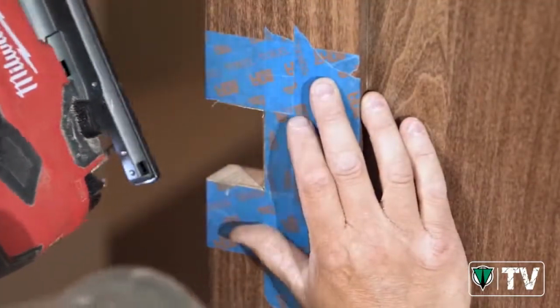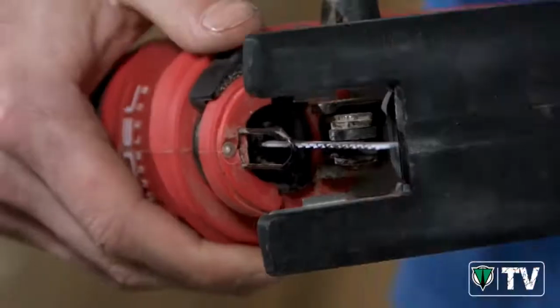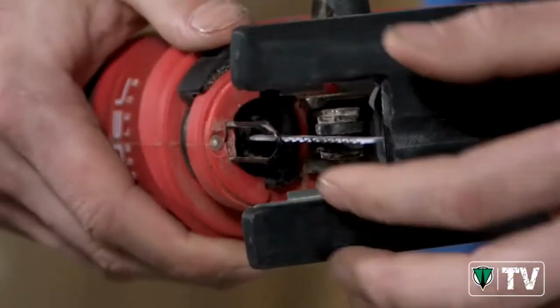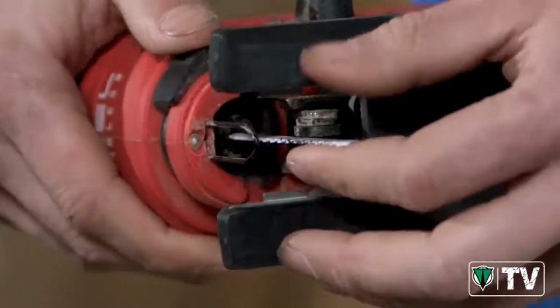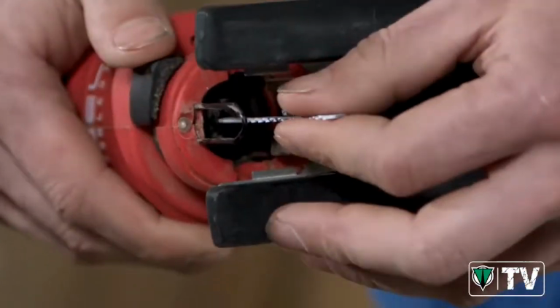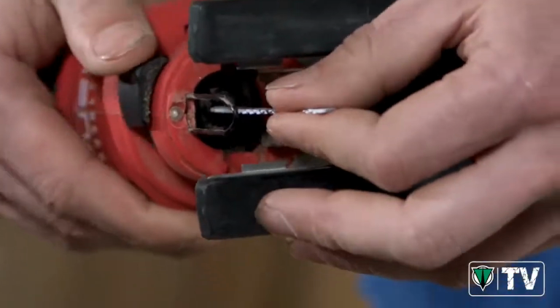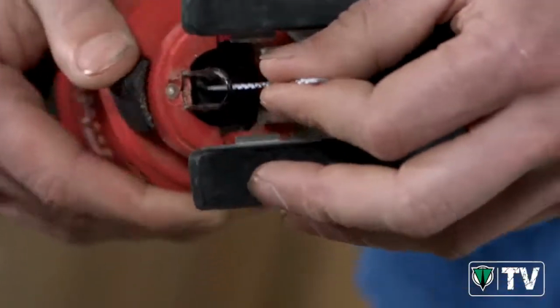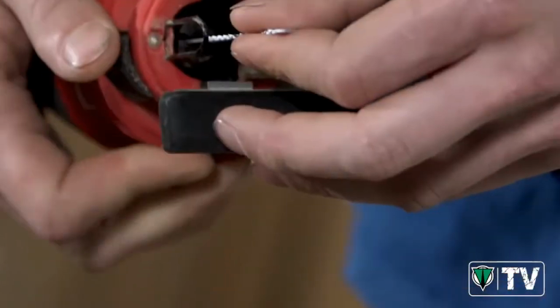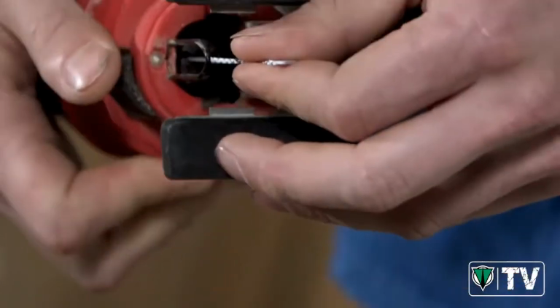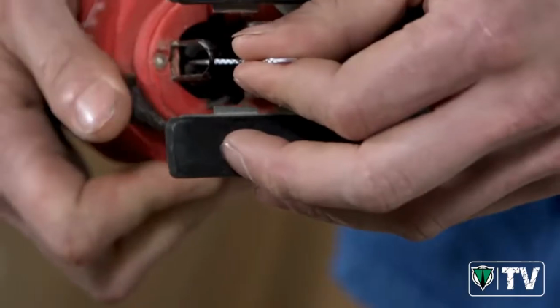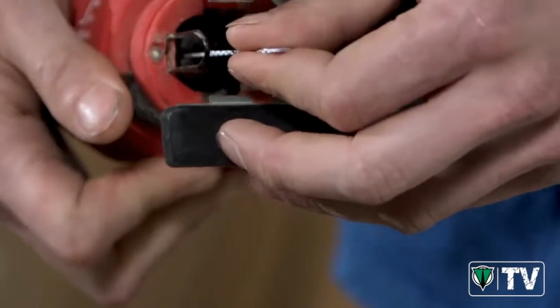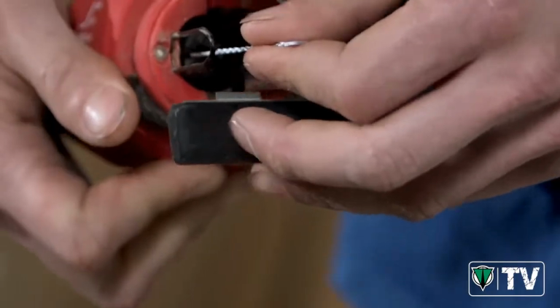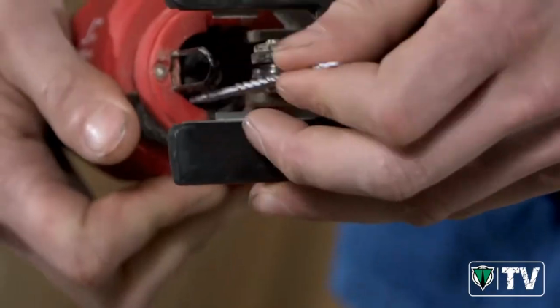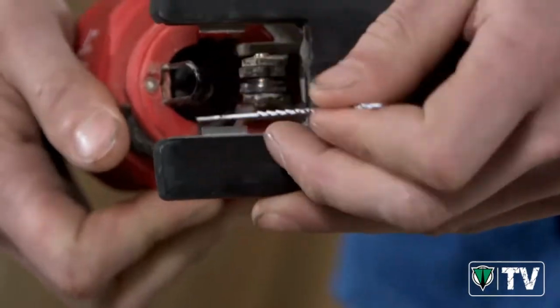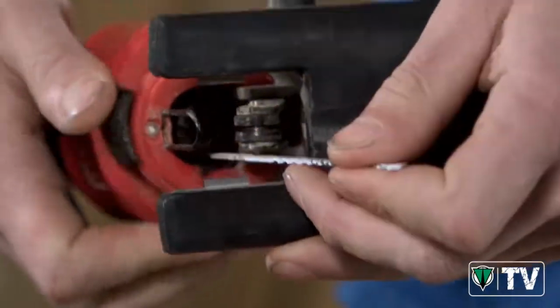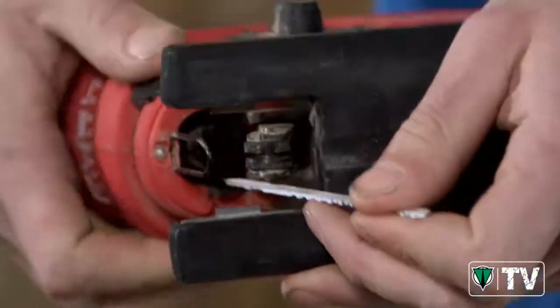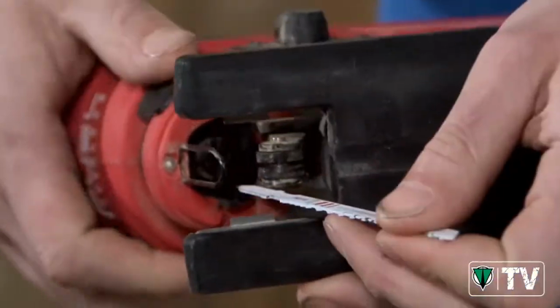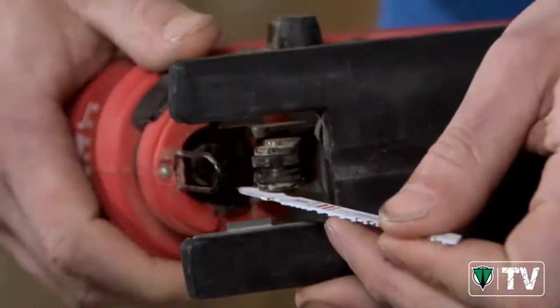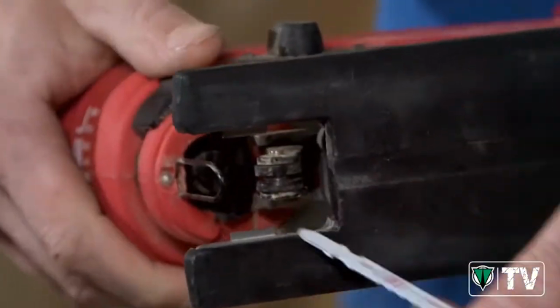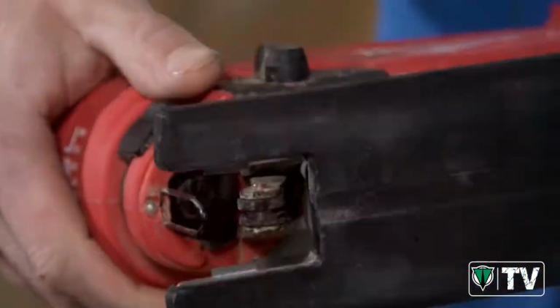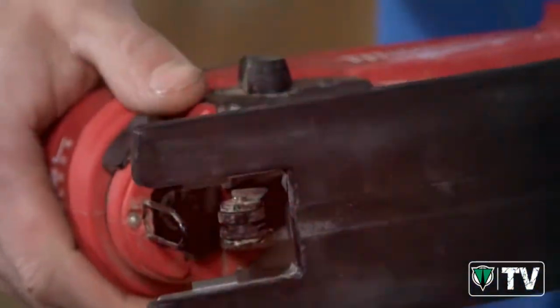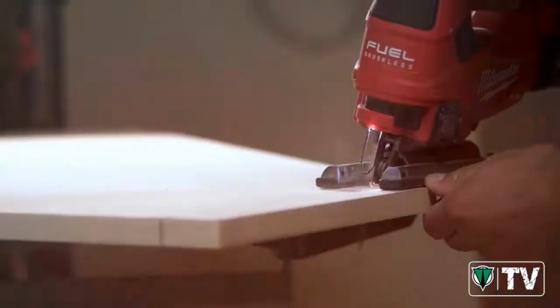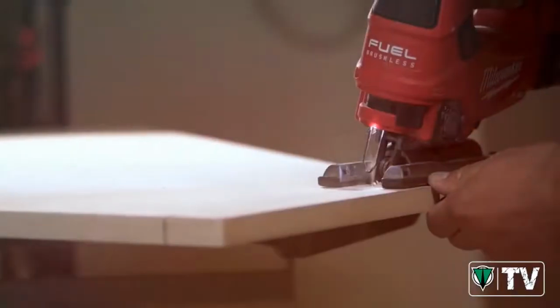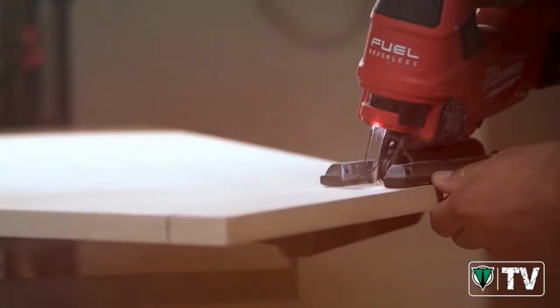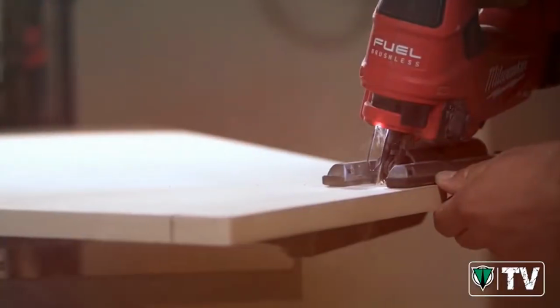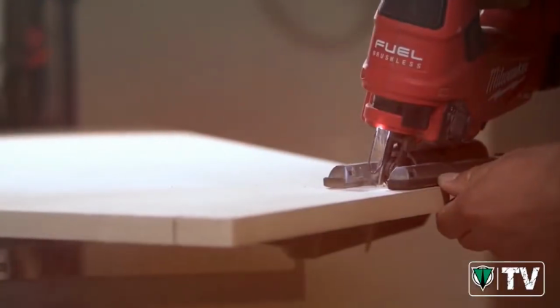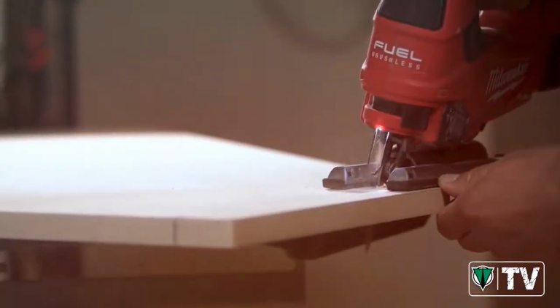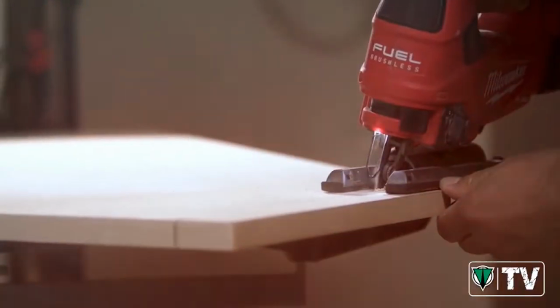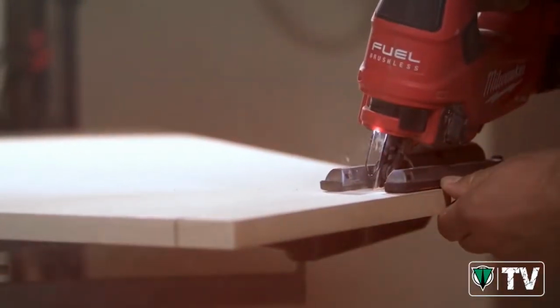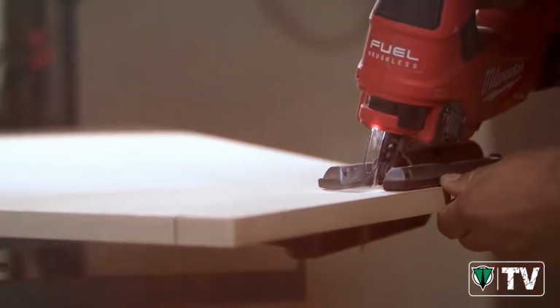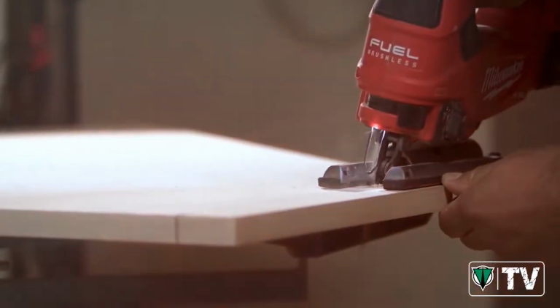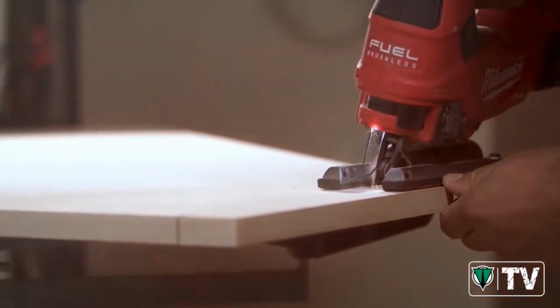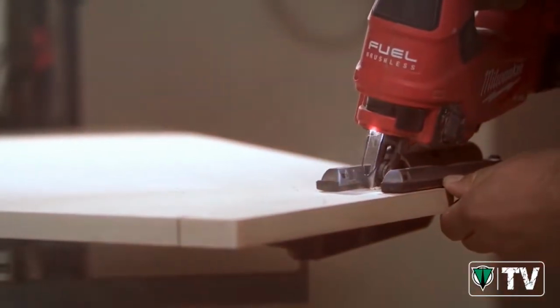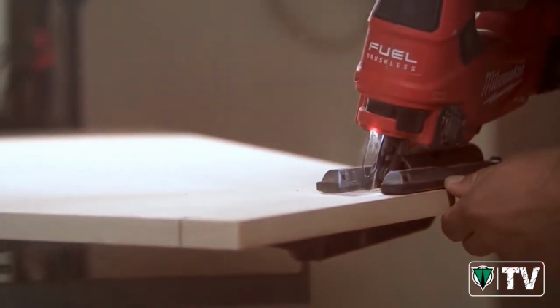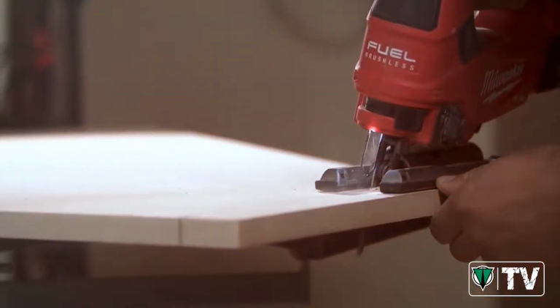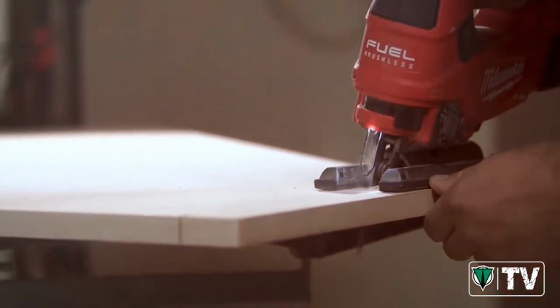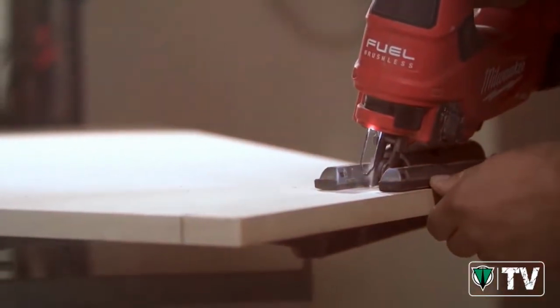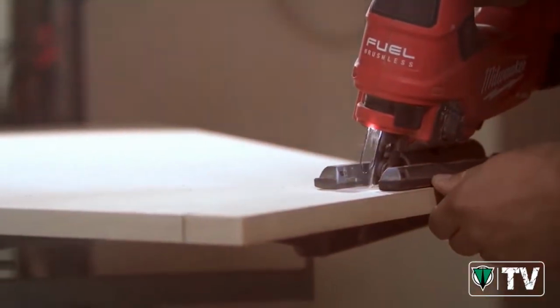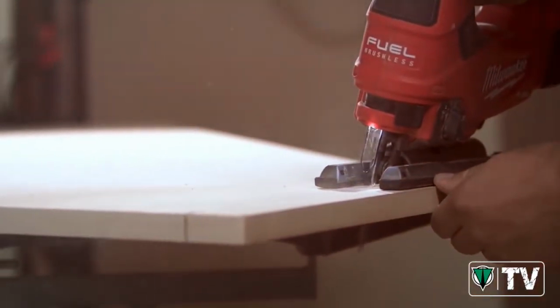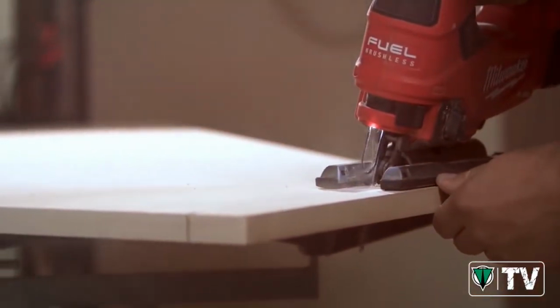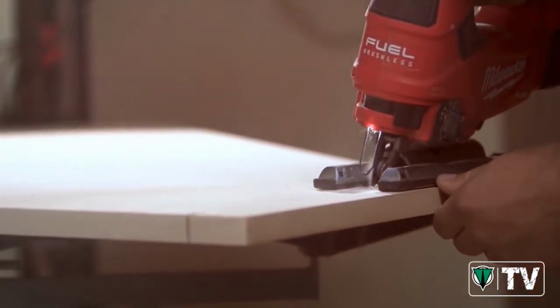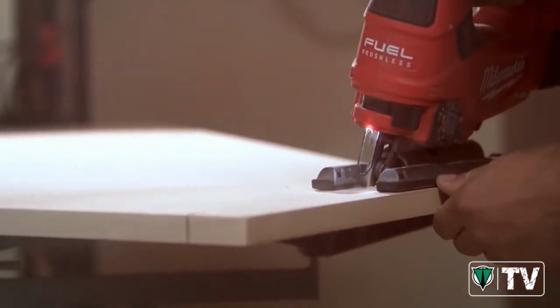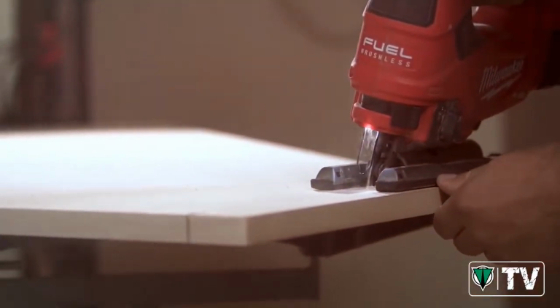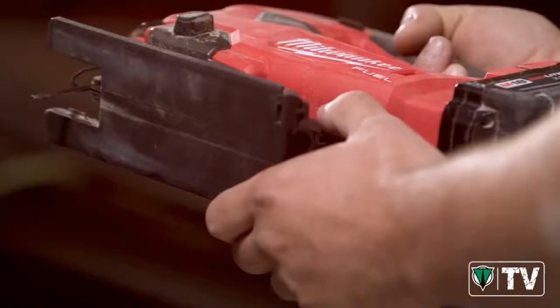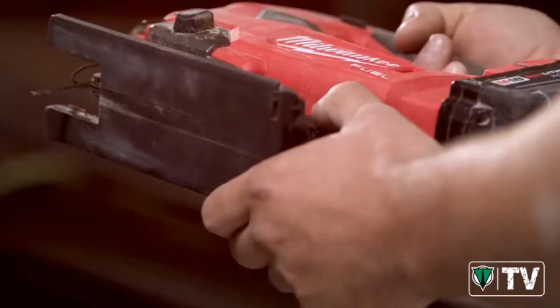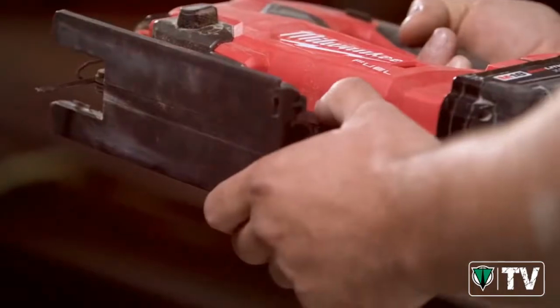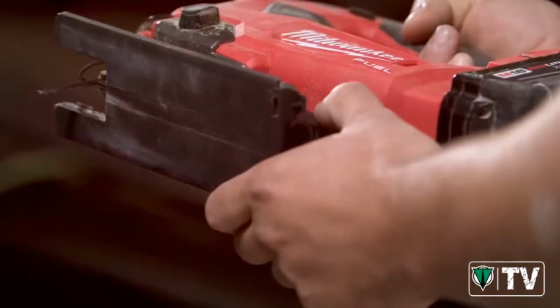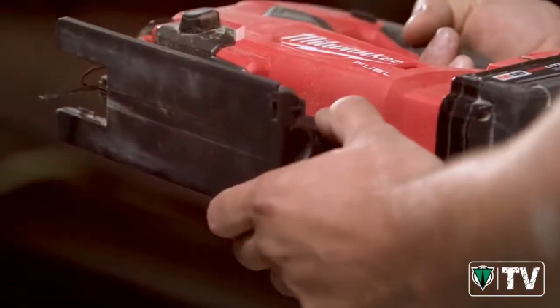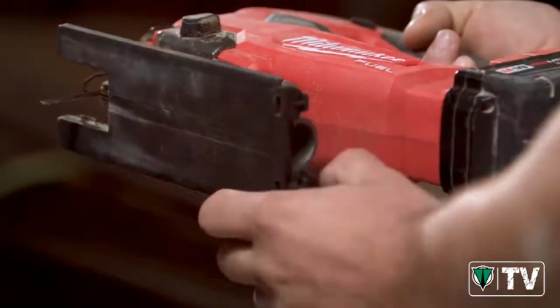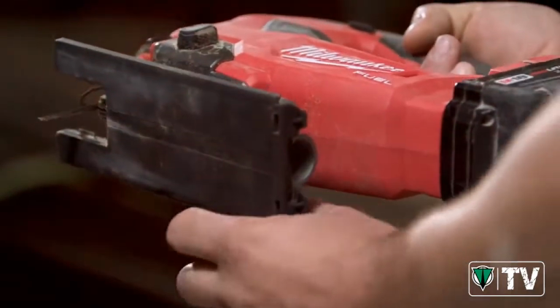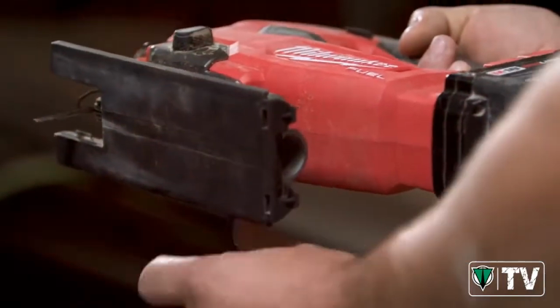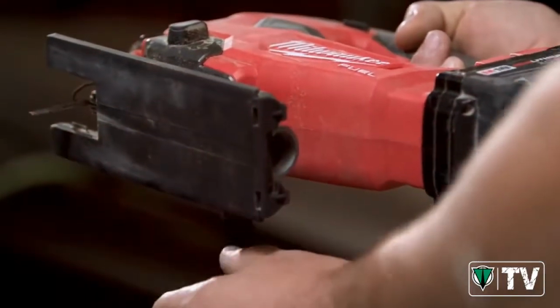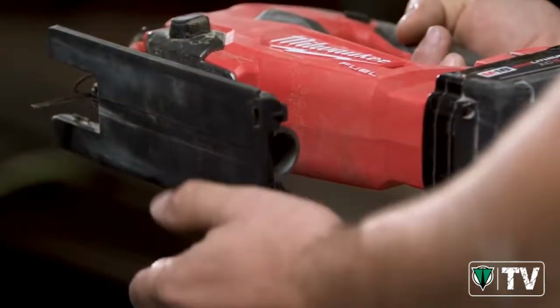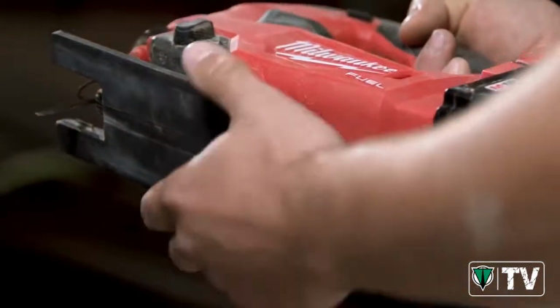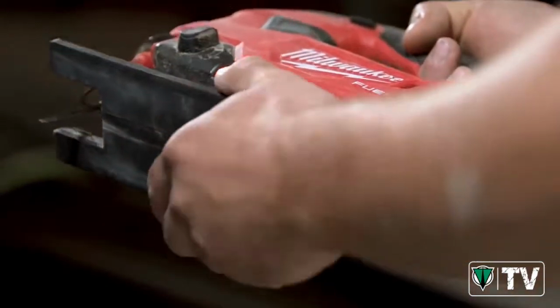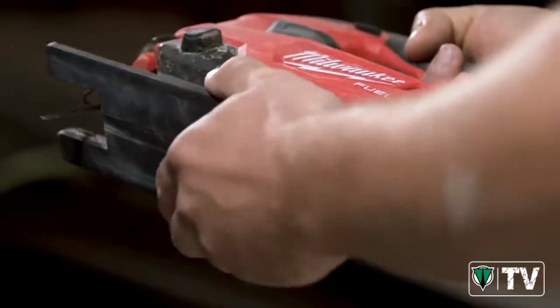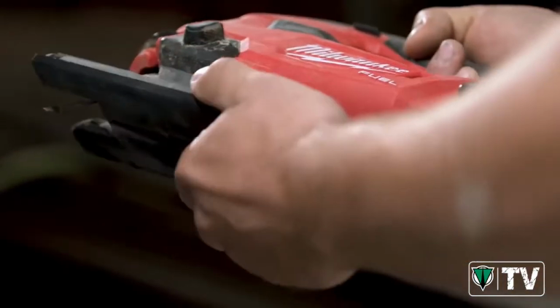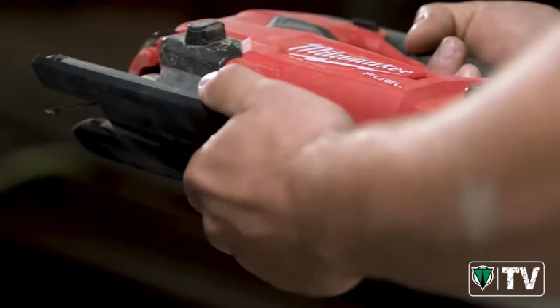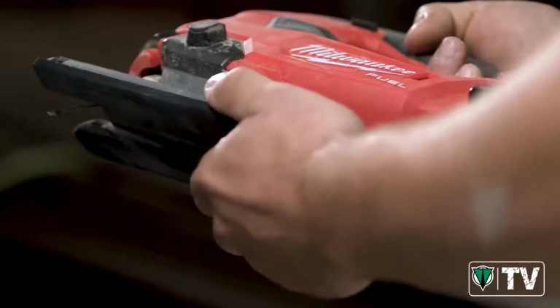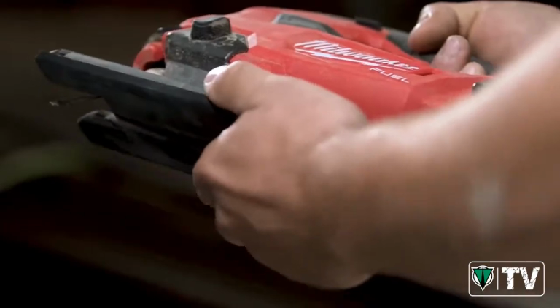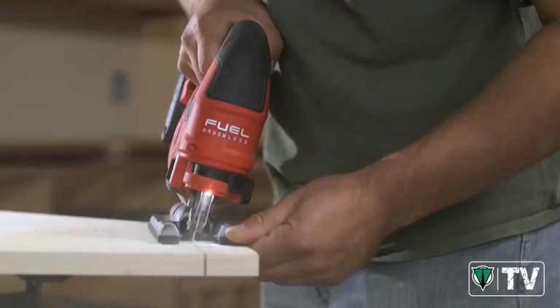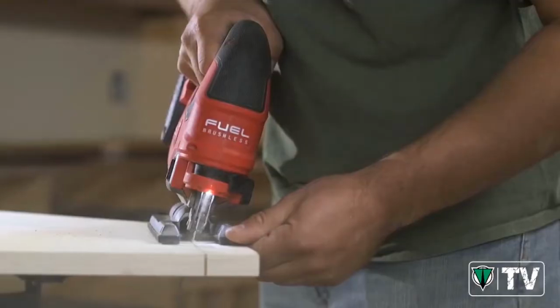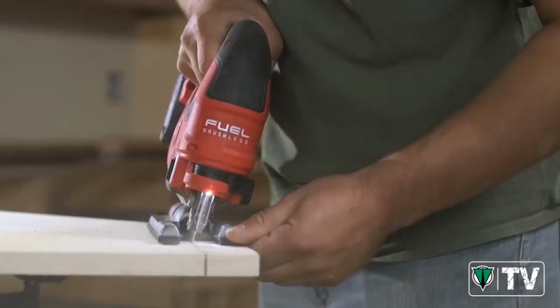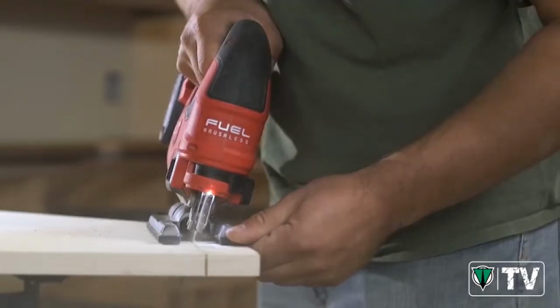The tool is great for blade changes. The fact that you can change the angle without using an Allen wrench is a huge added bonus.